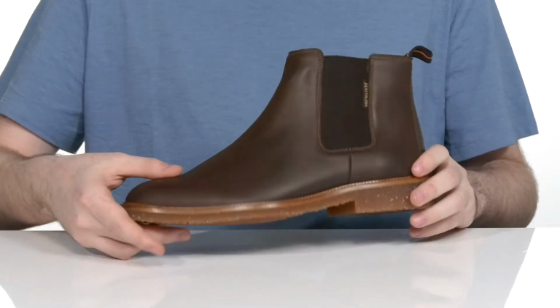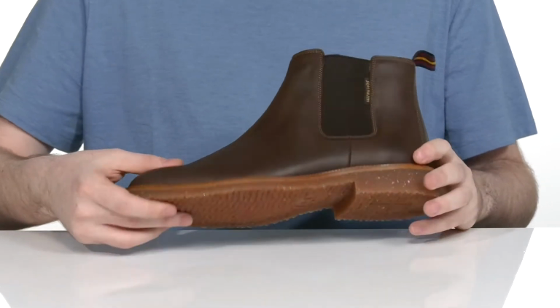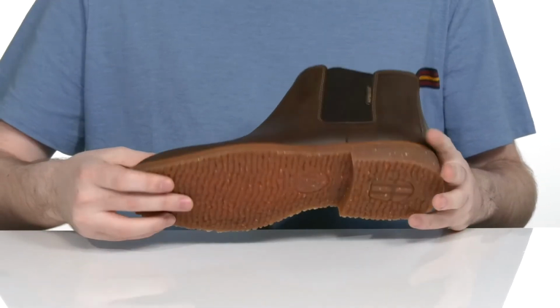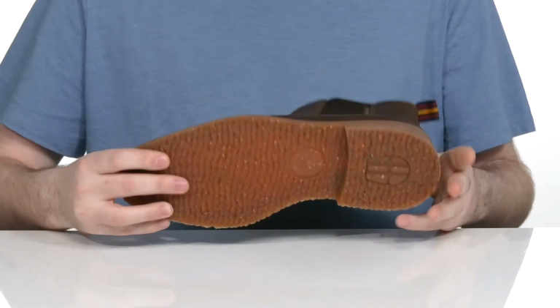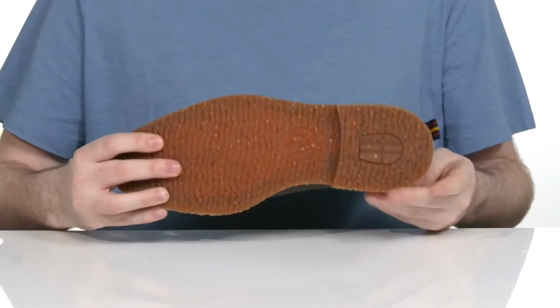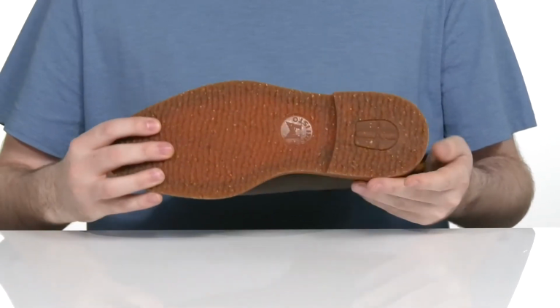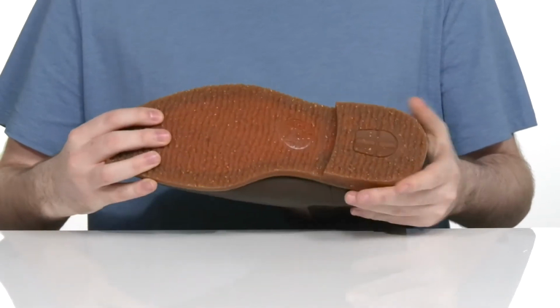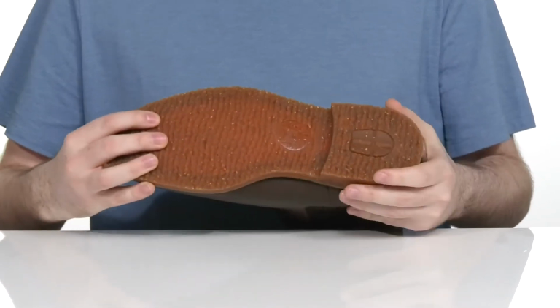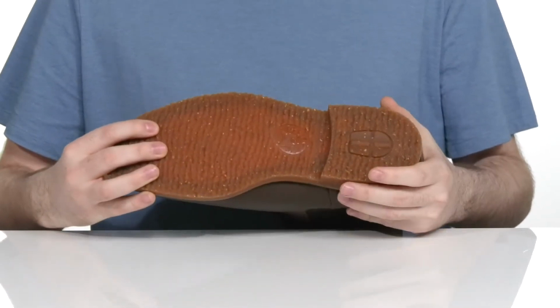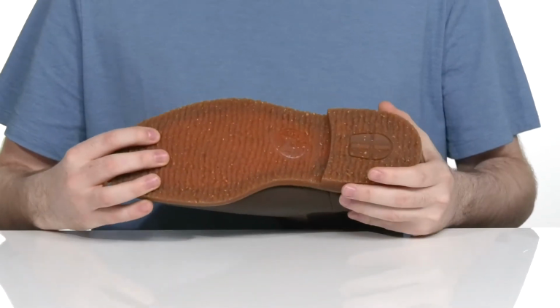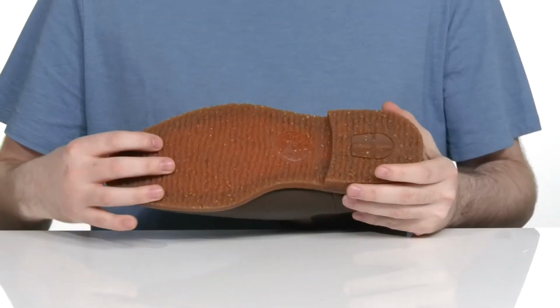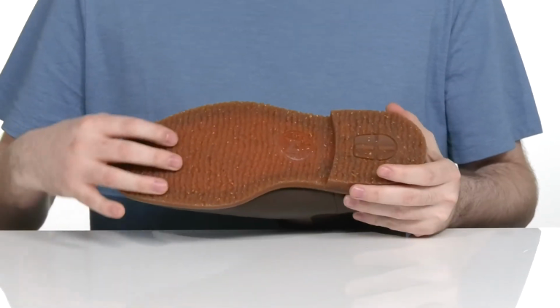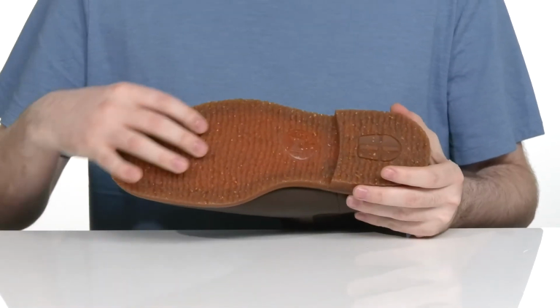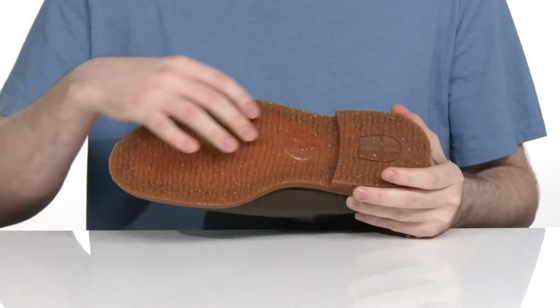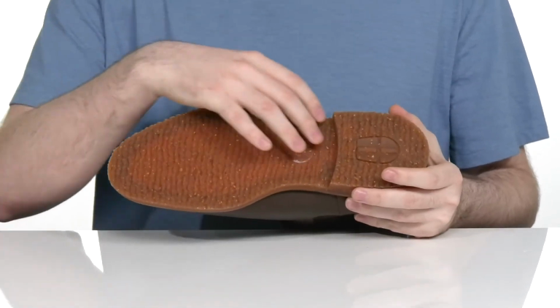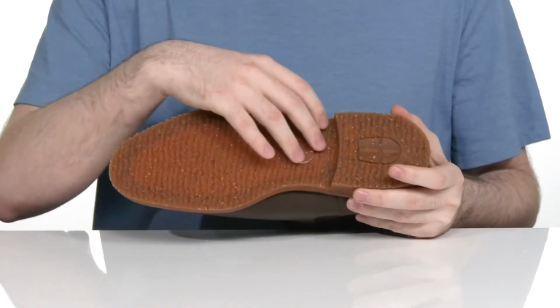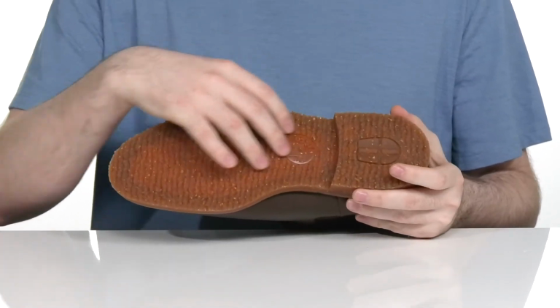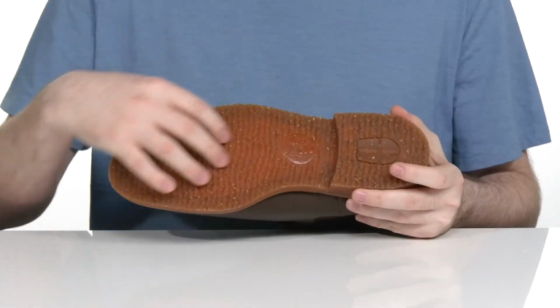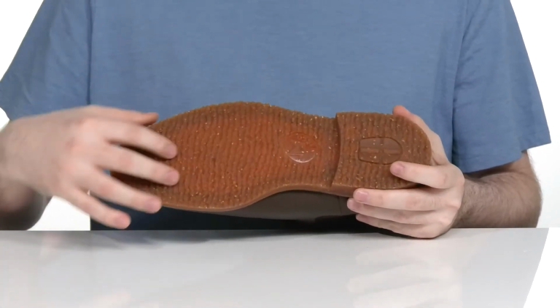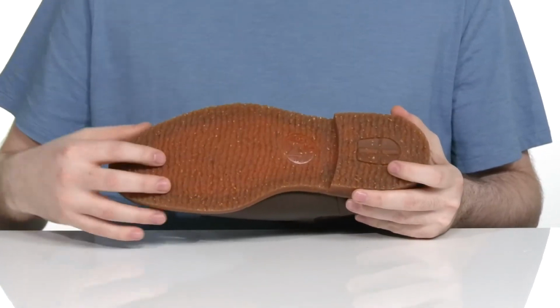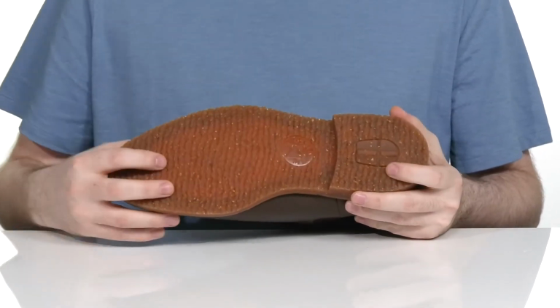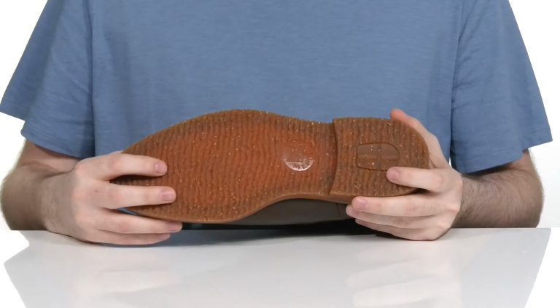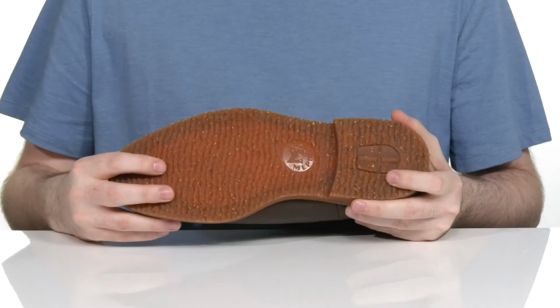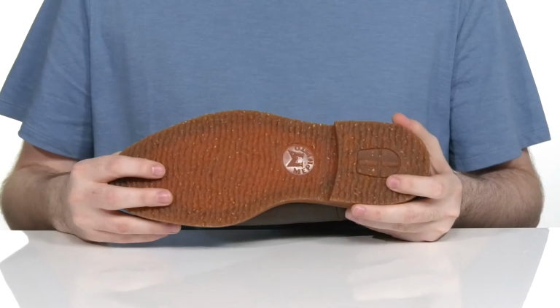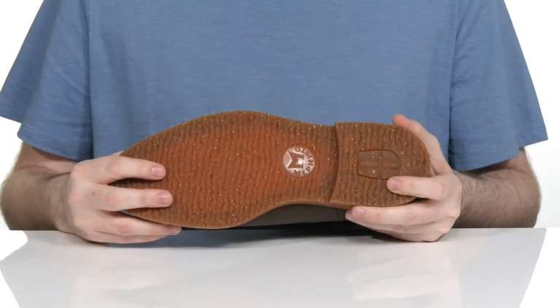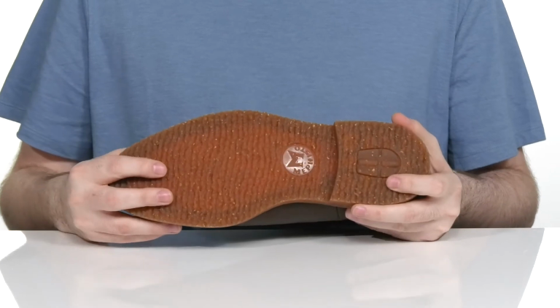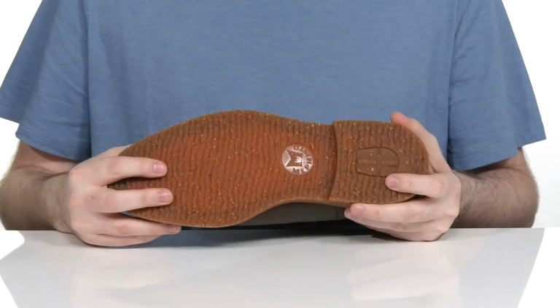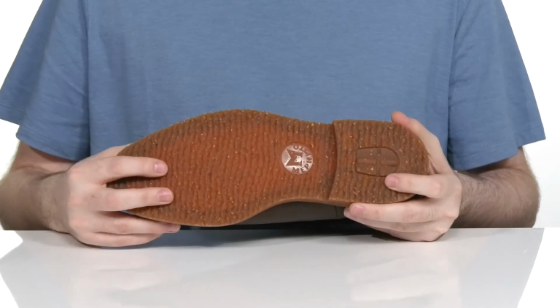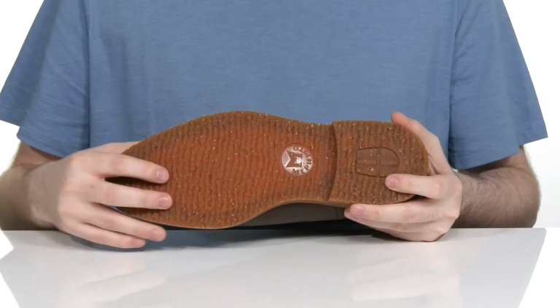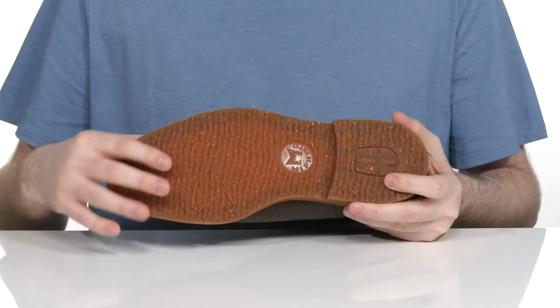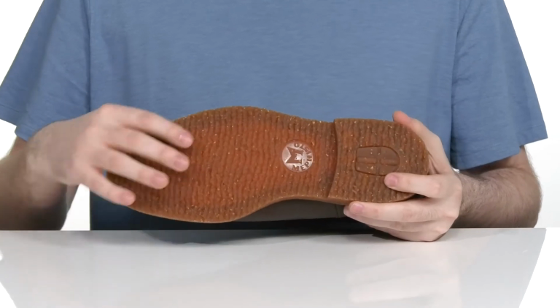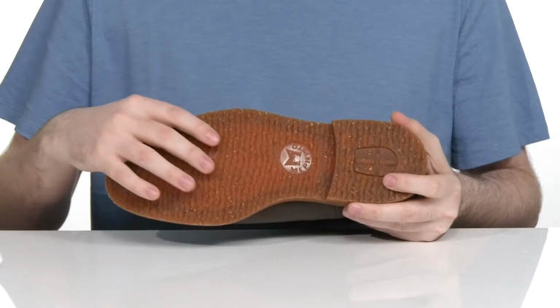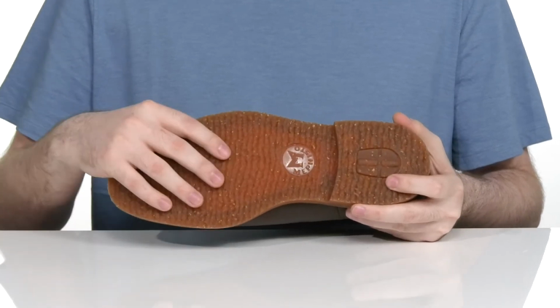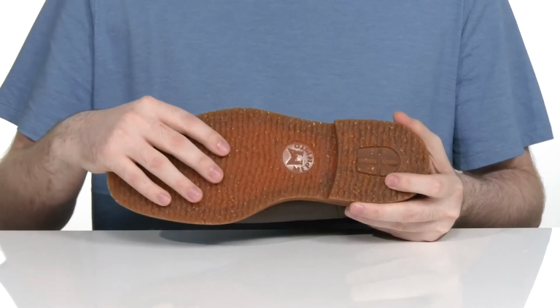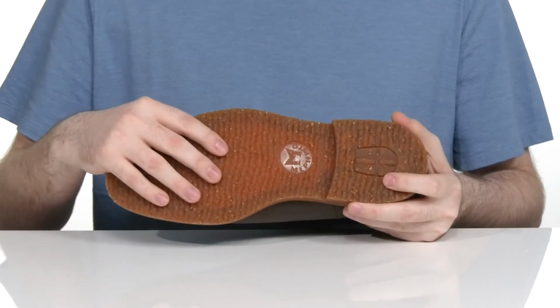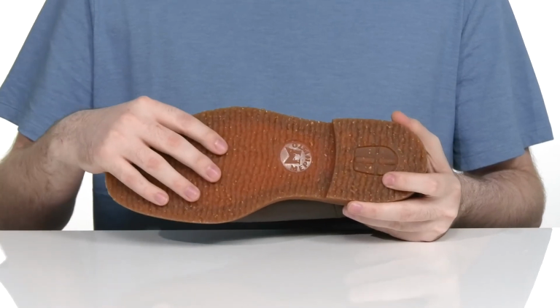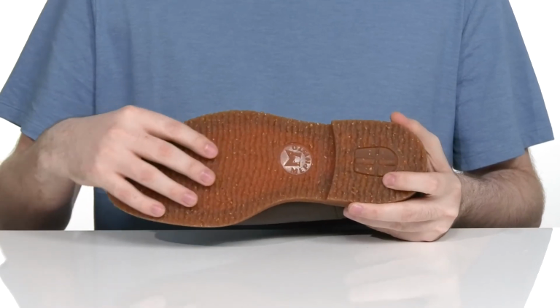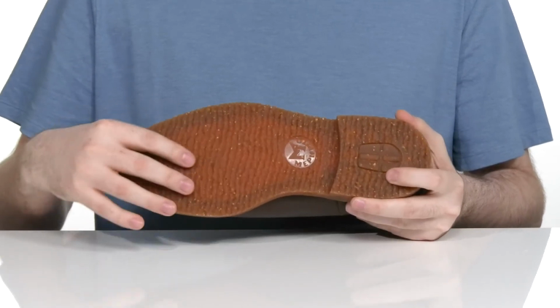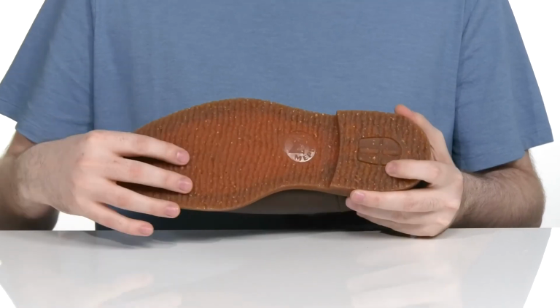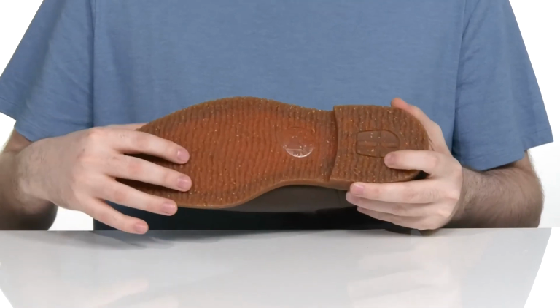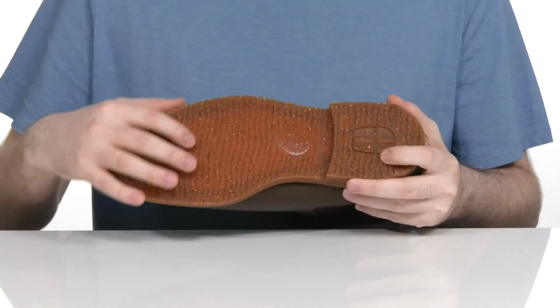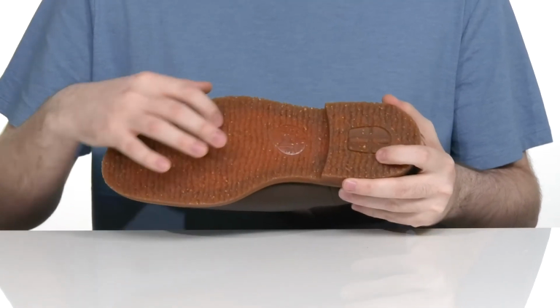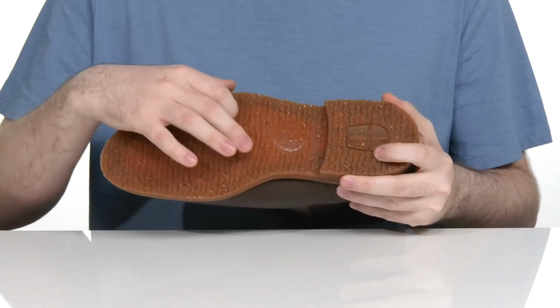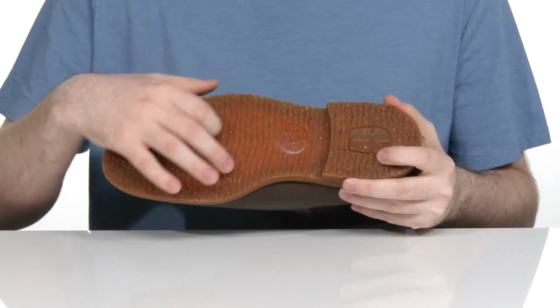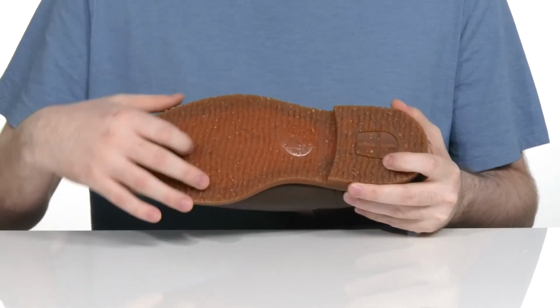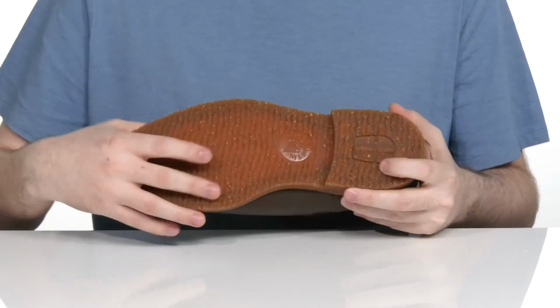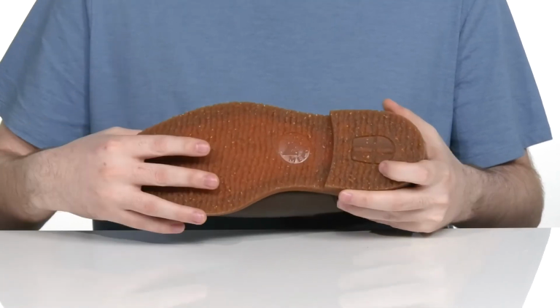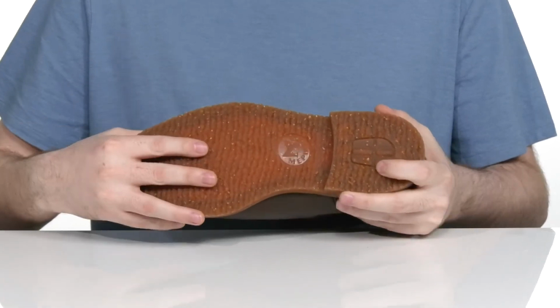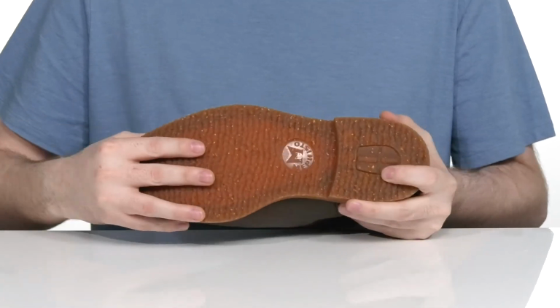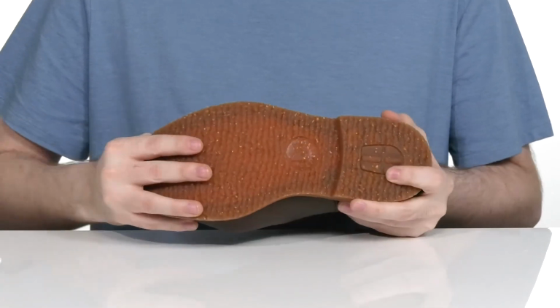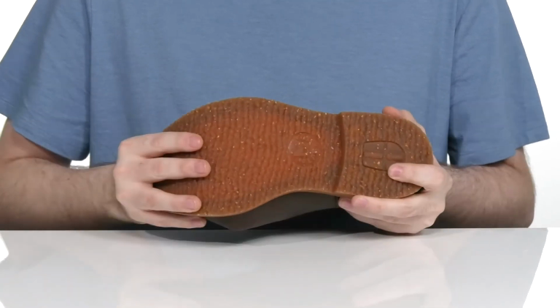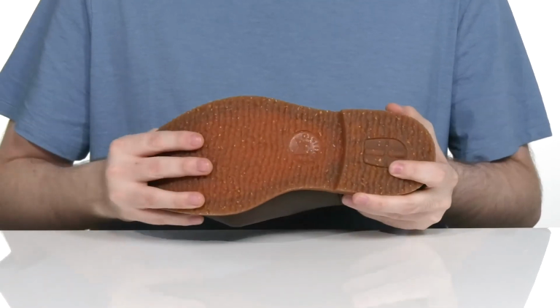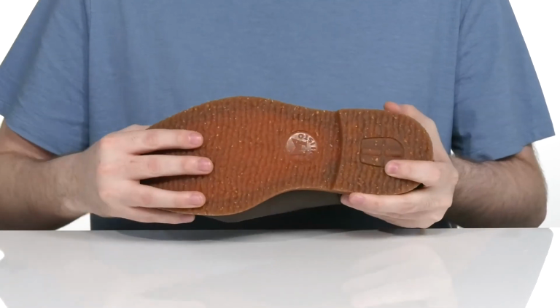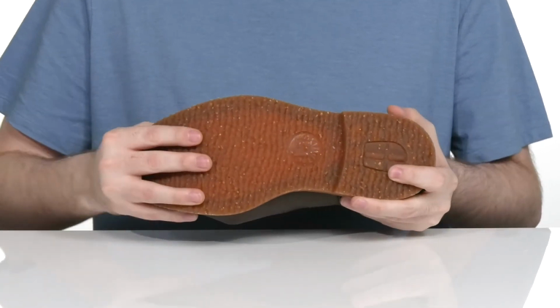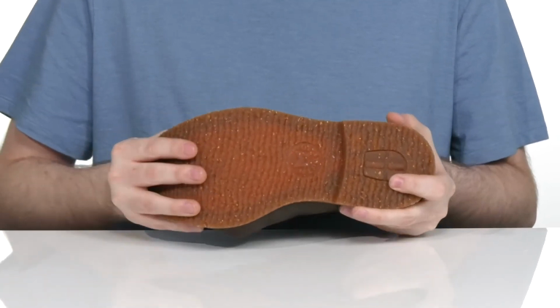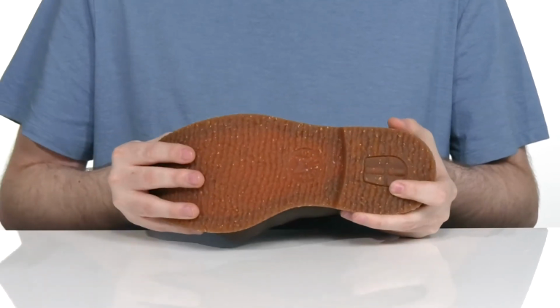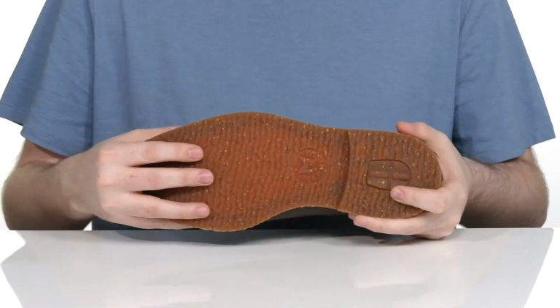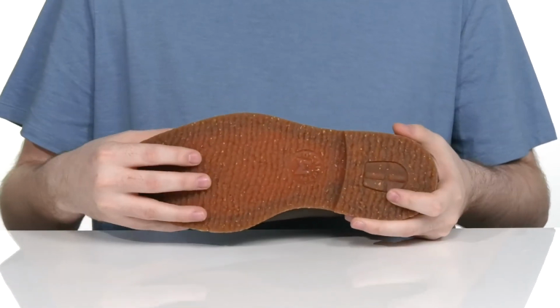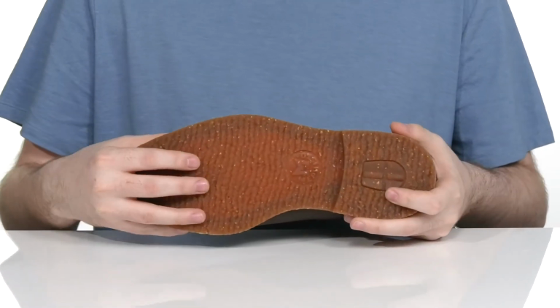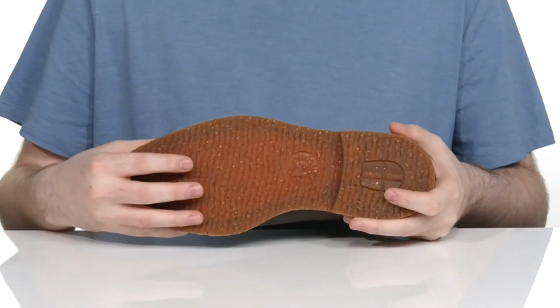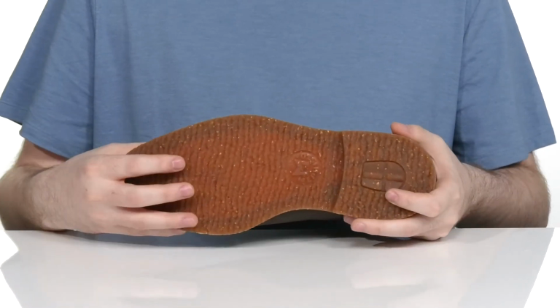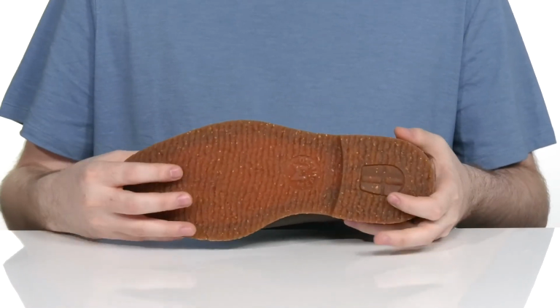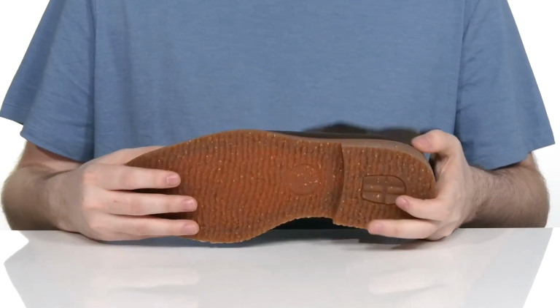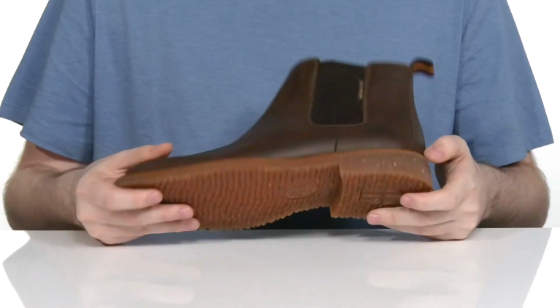The outsole is a grippy gum rubber that has lots of tread and flex right there in the toe.